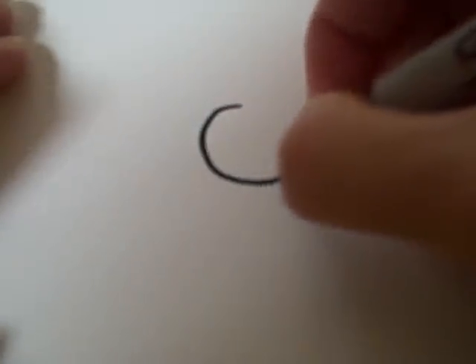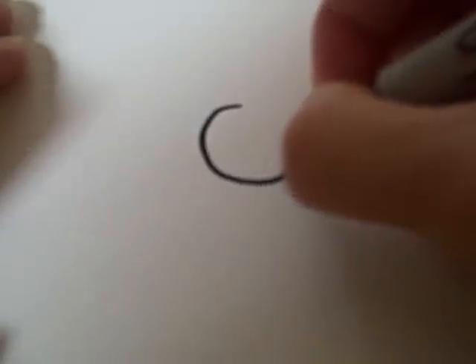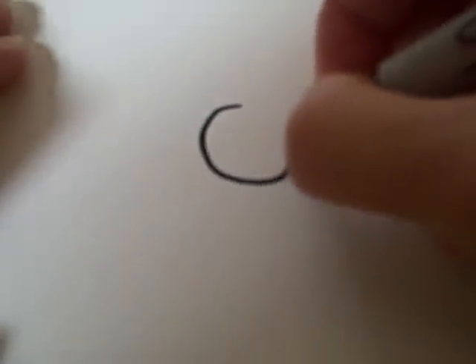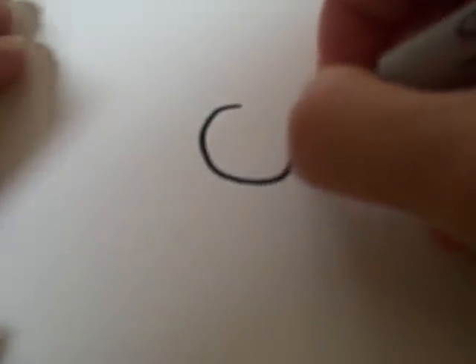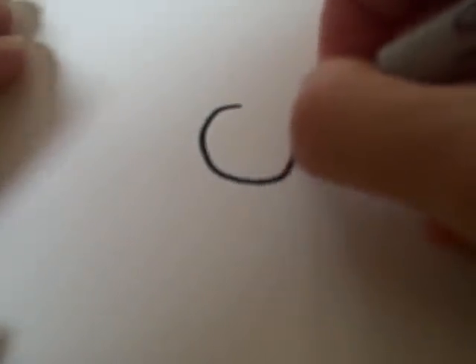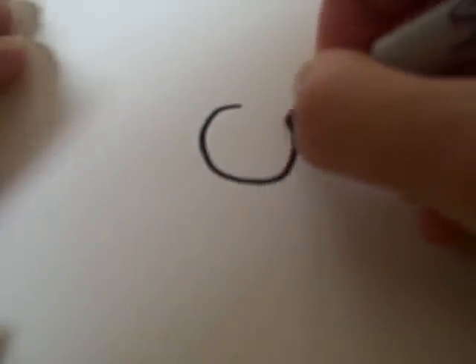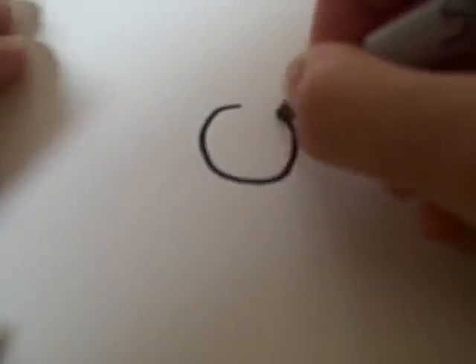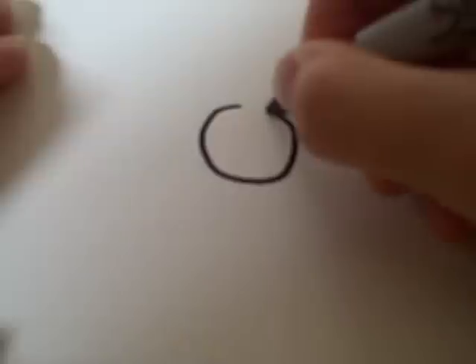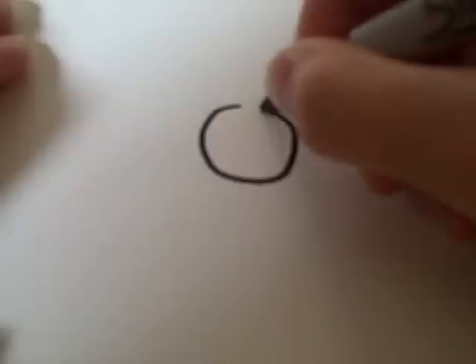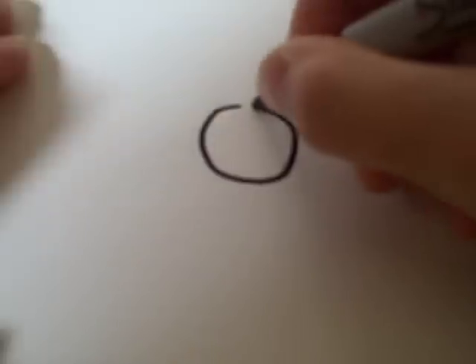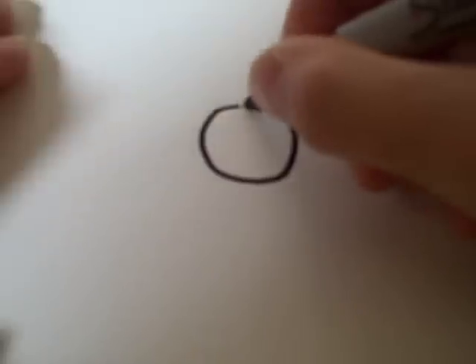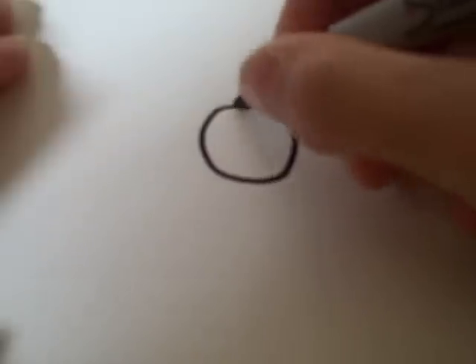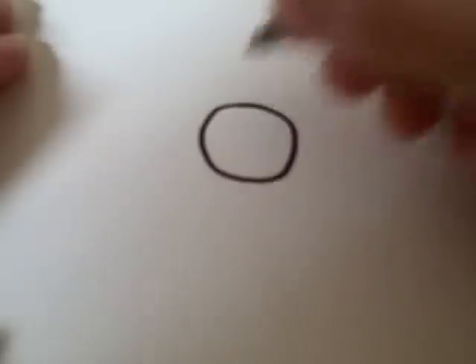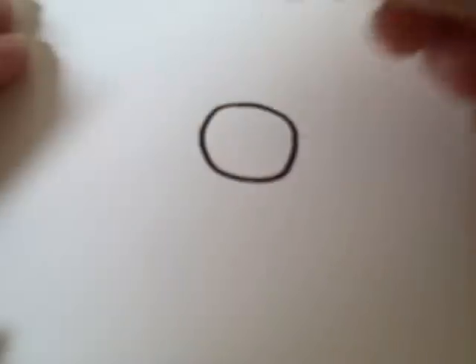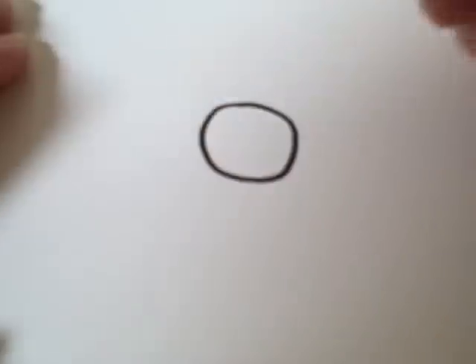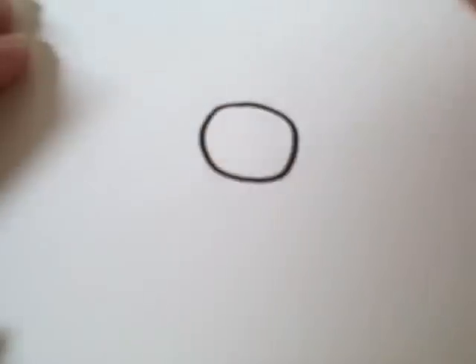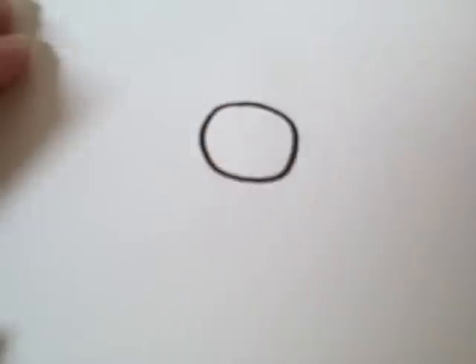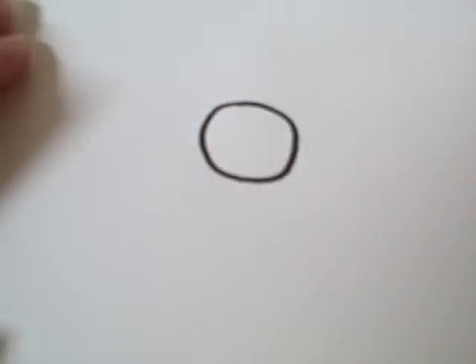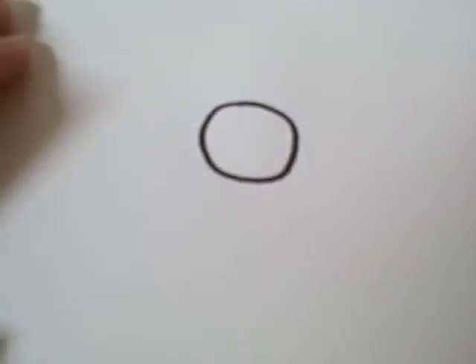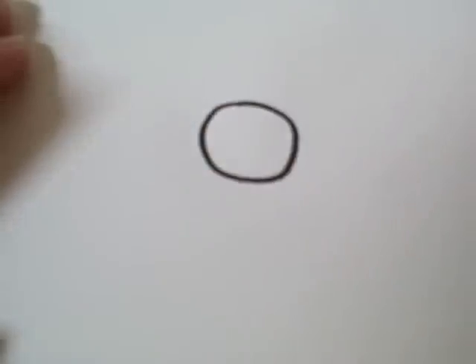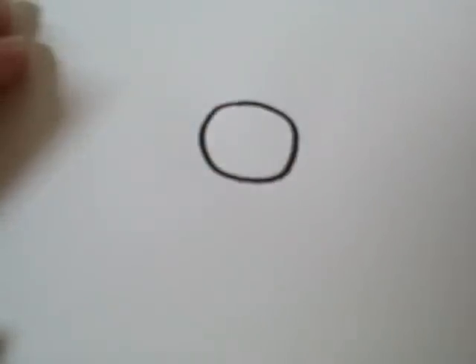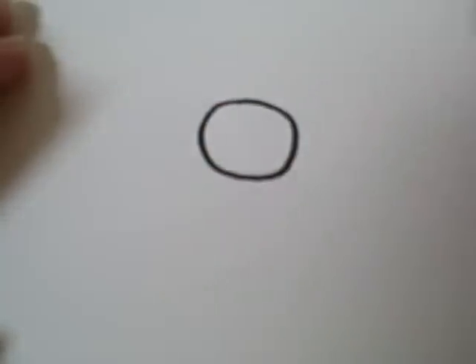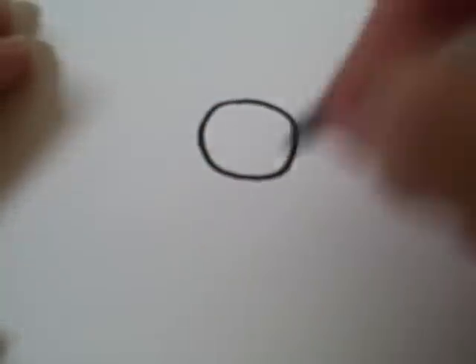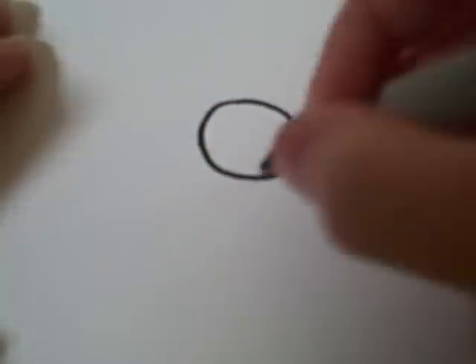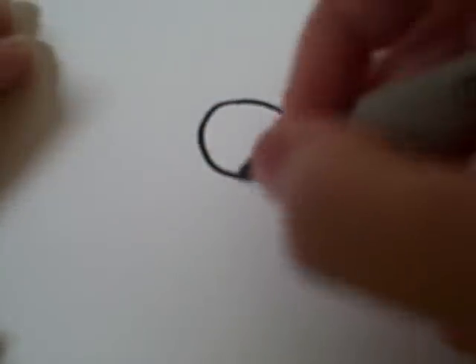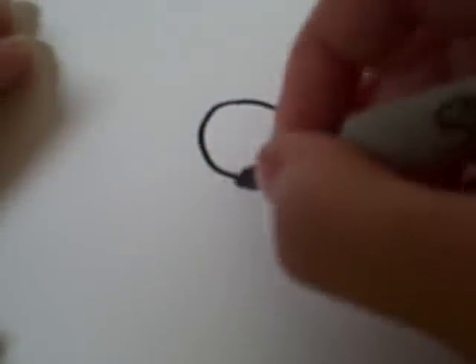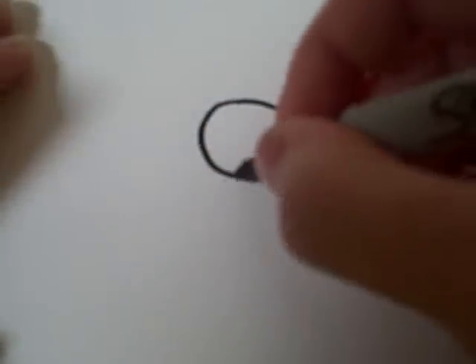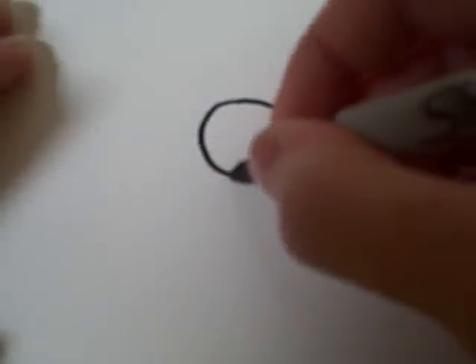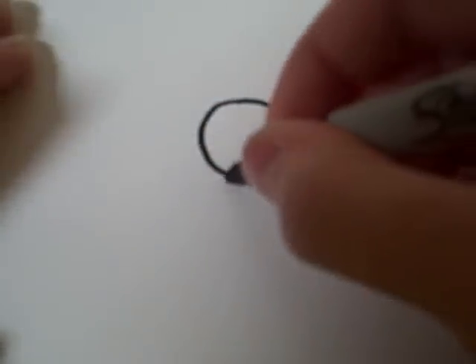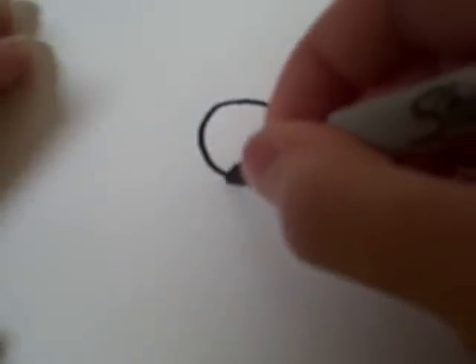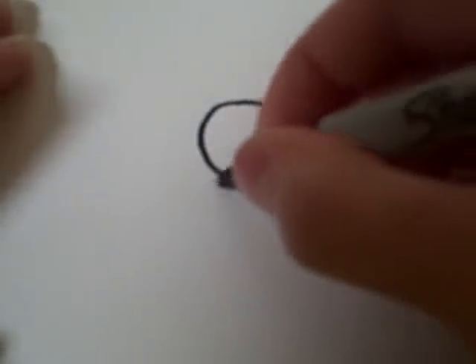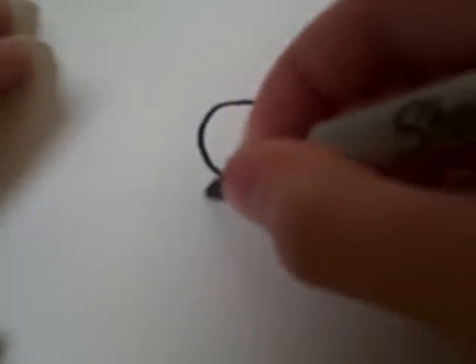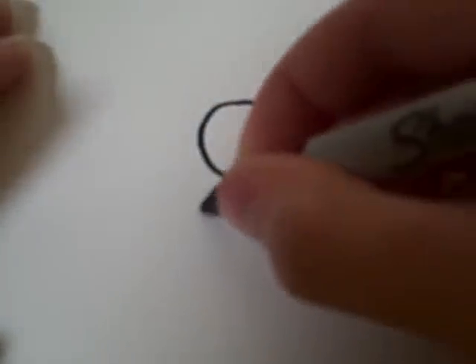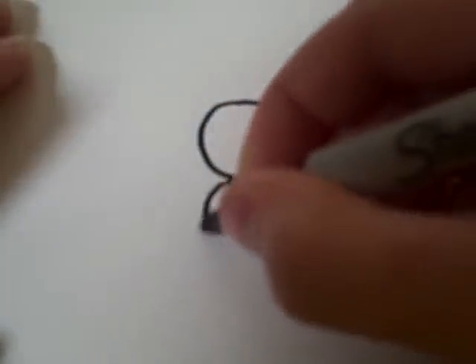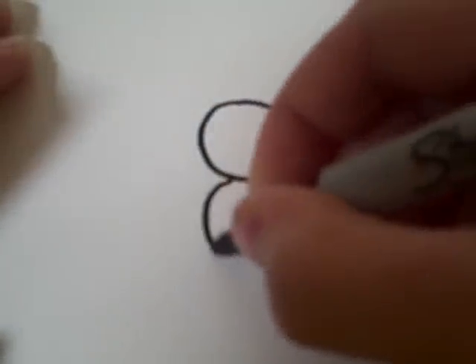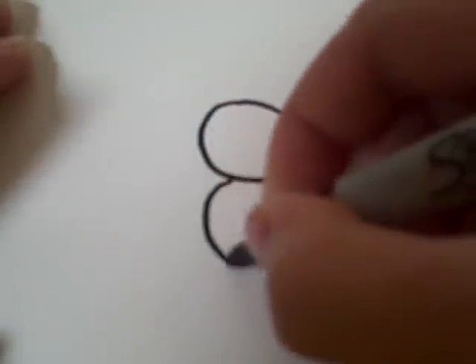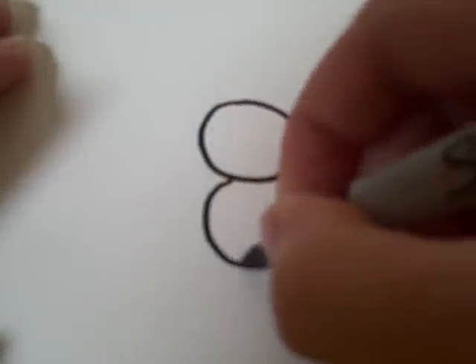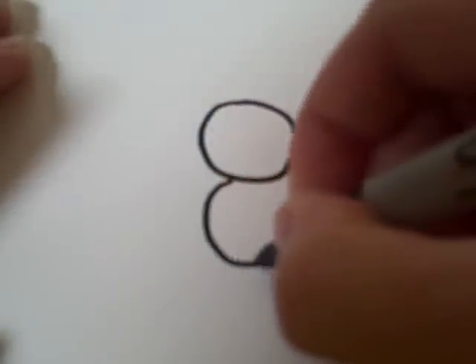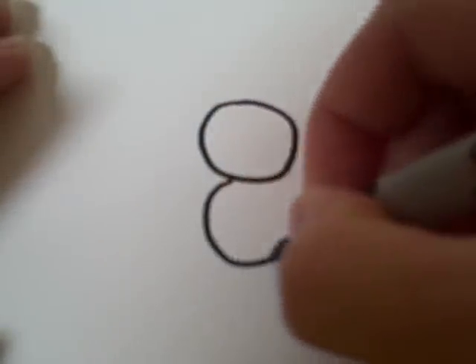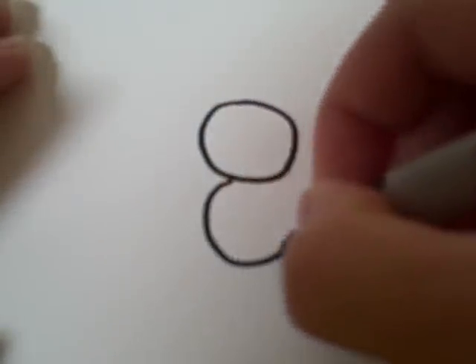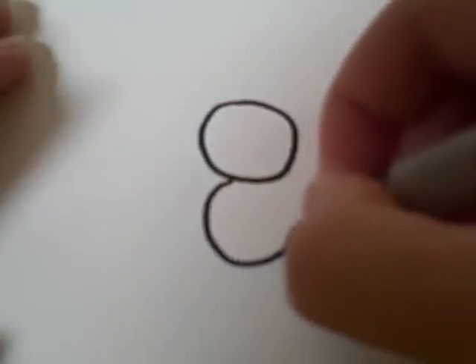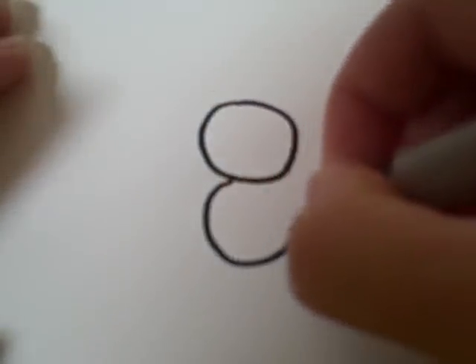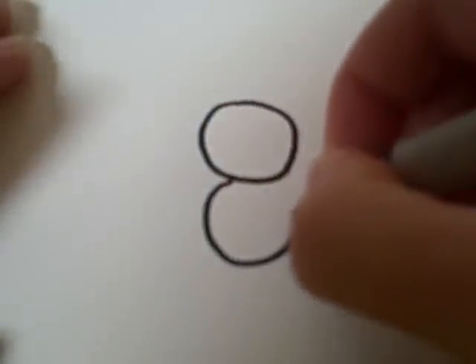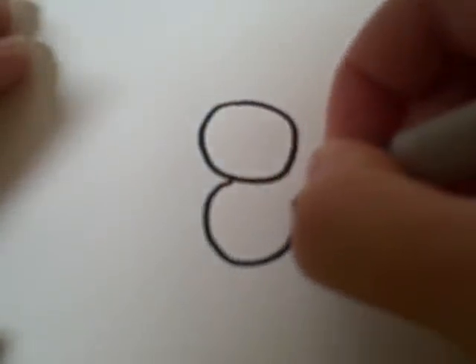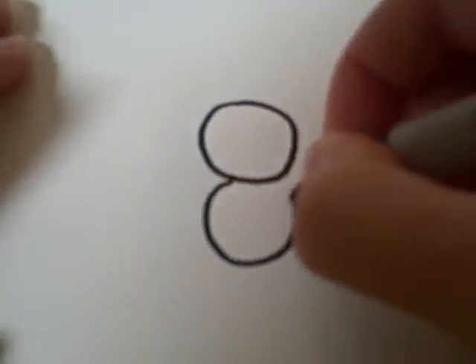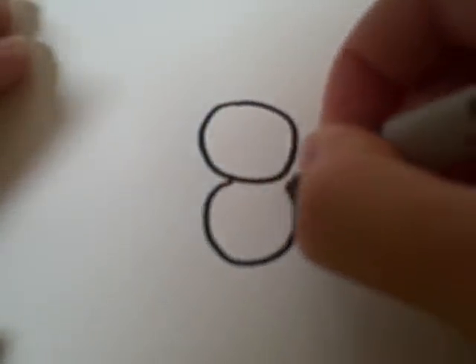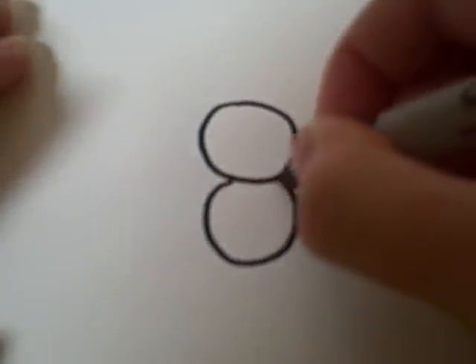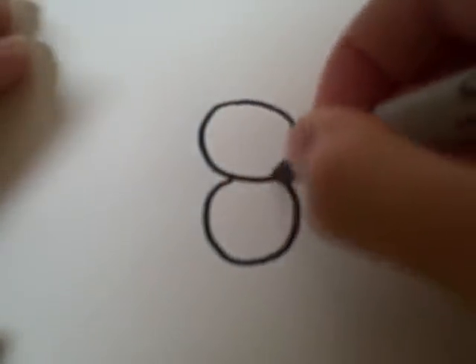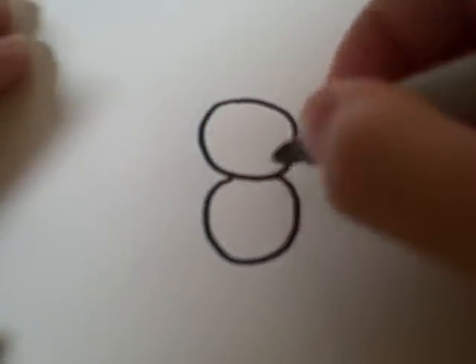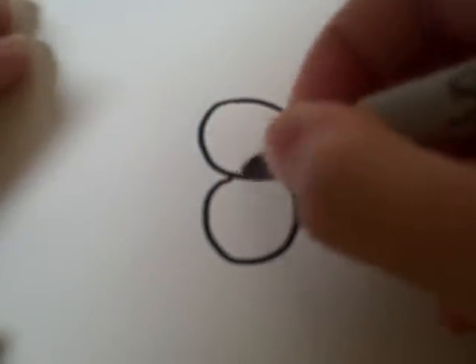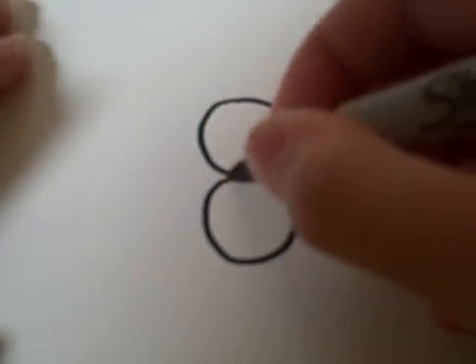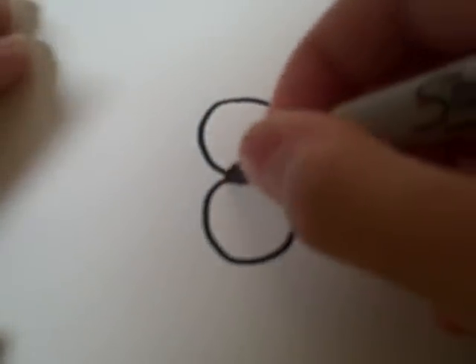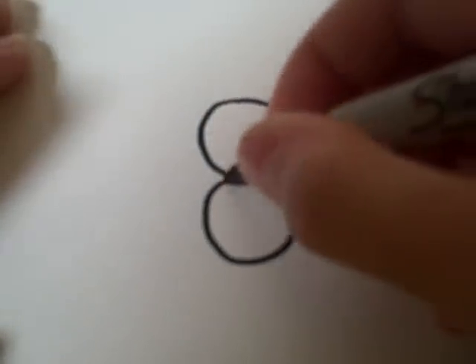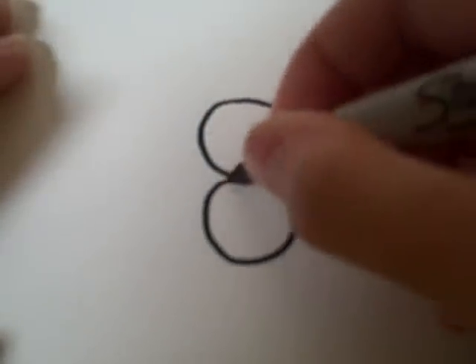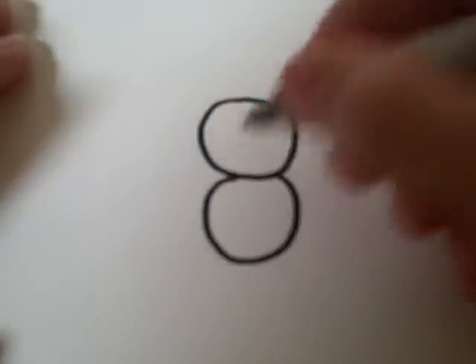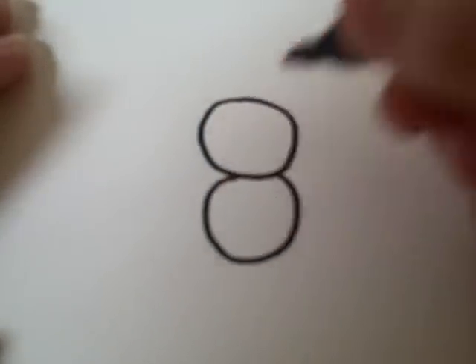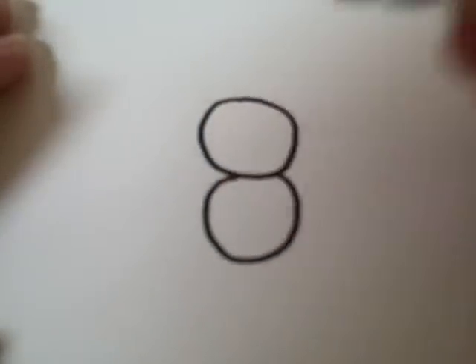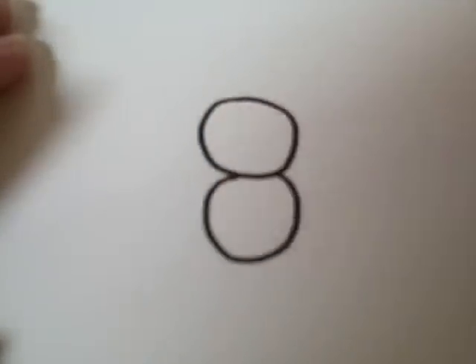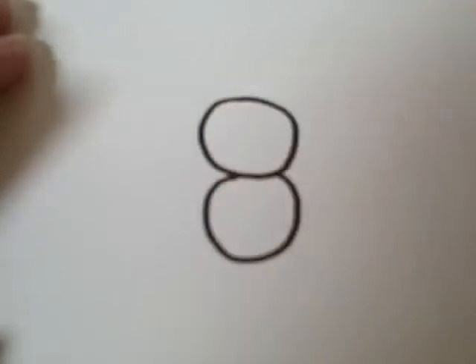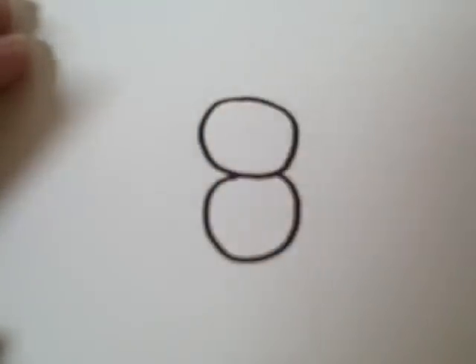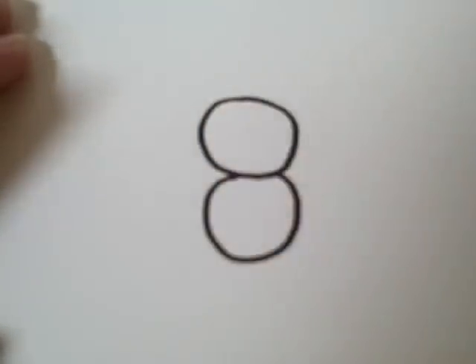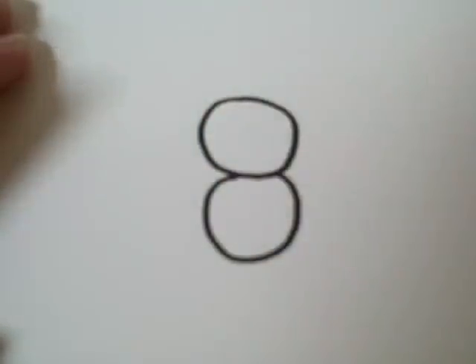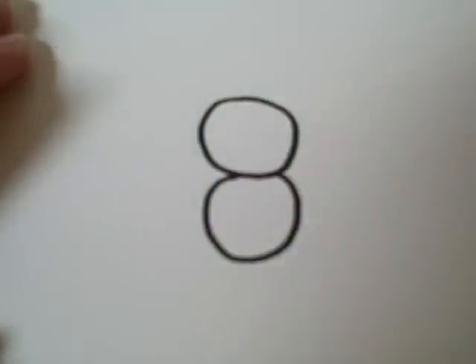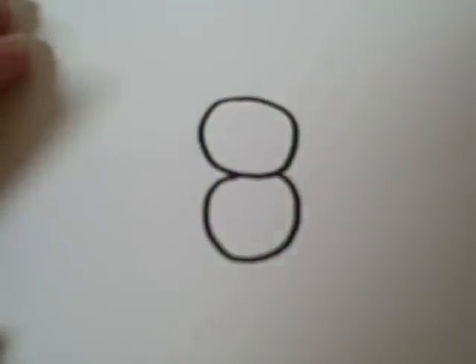First you start out with a circle. Then another circle under it, kind of like a snowman.